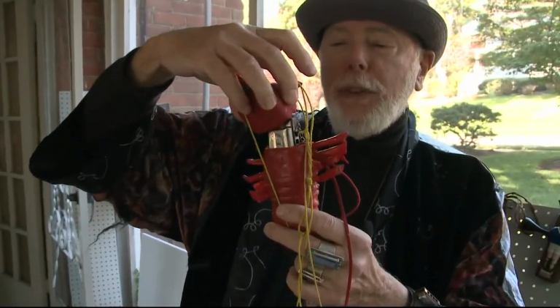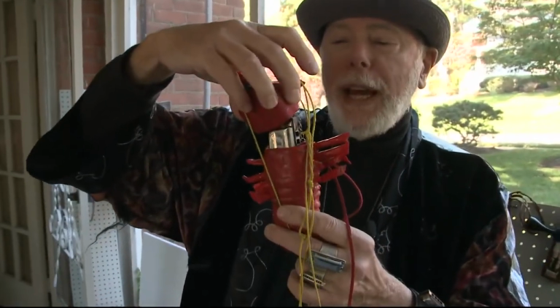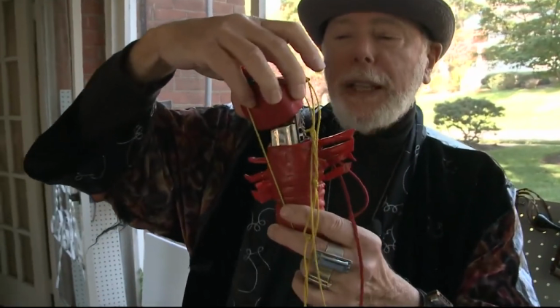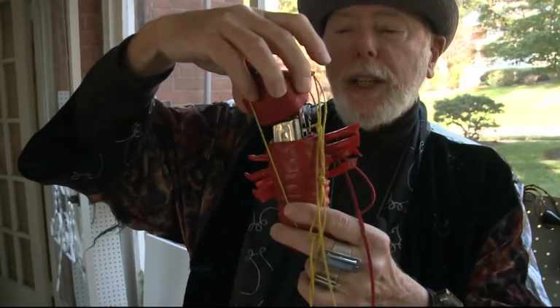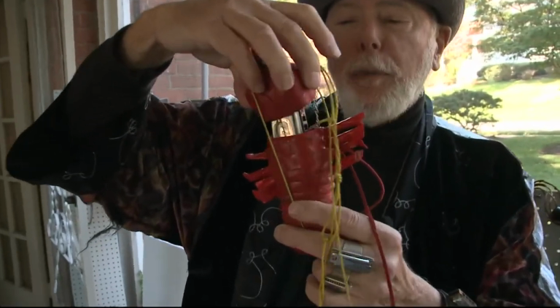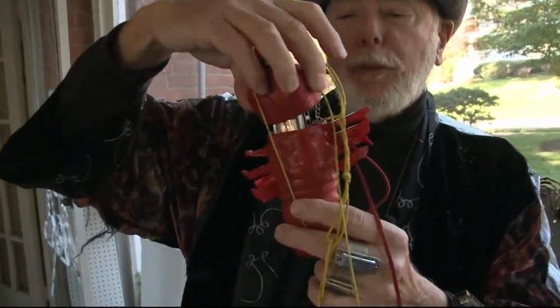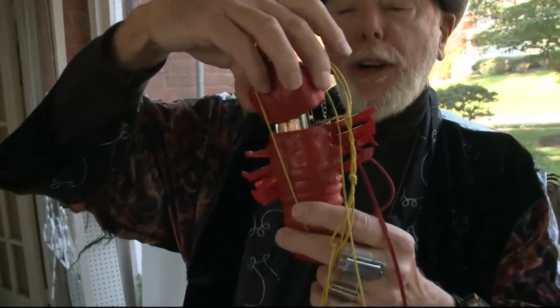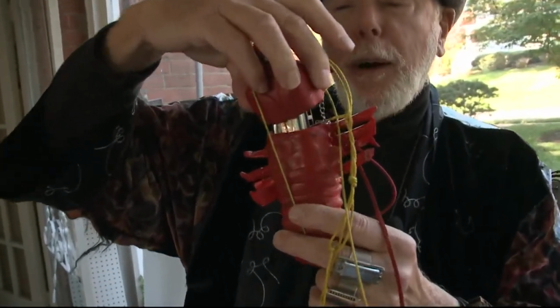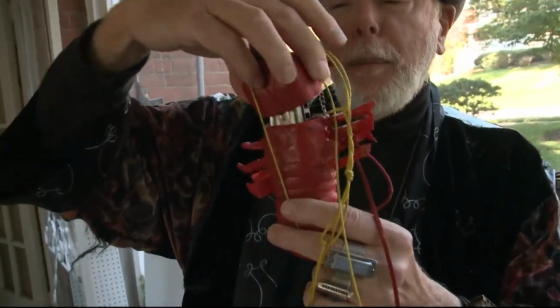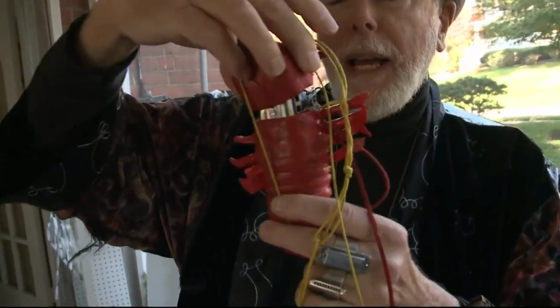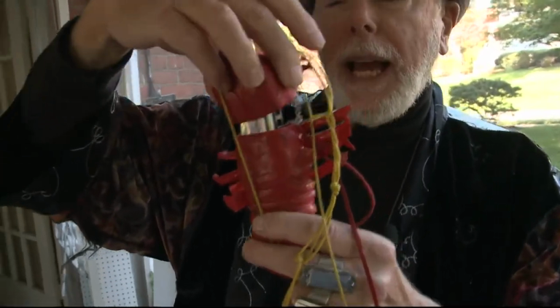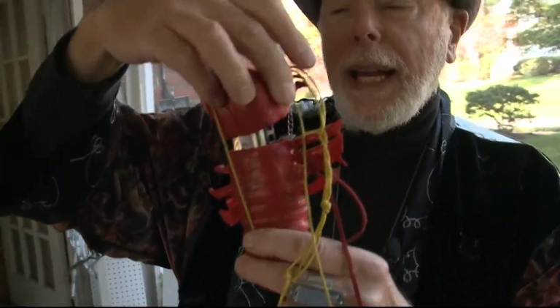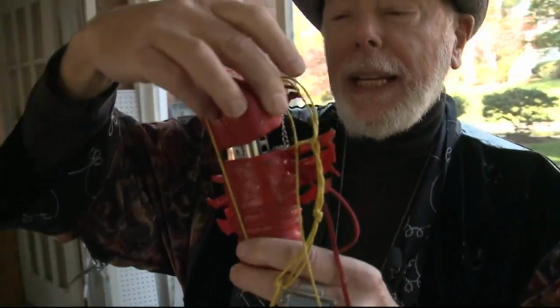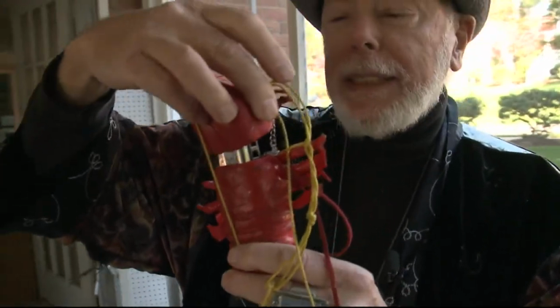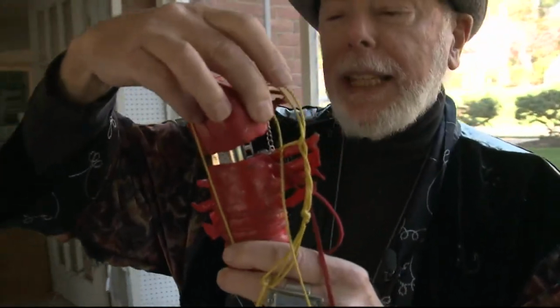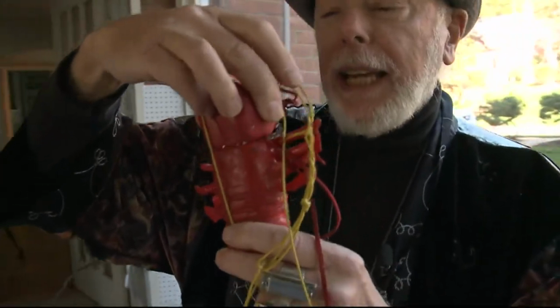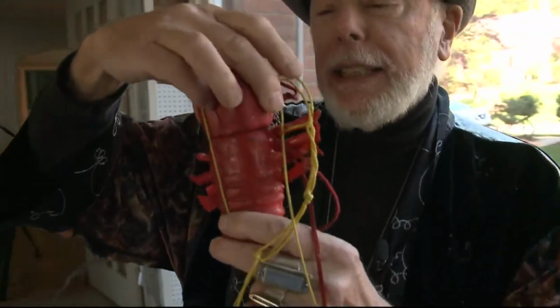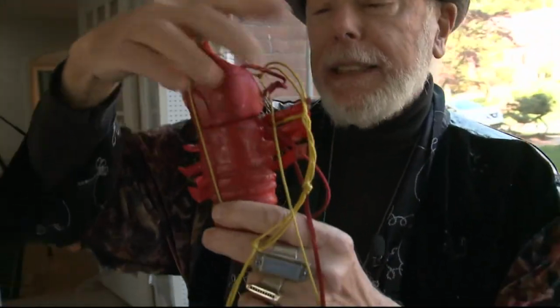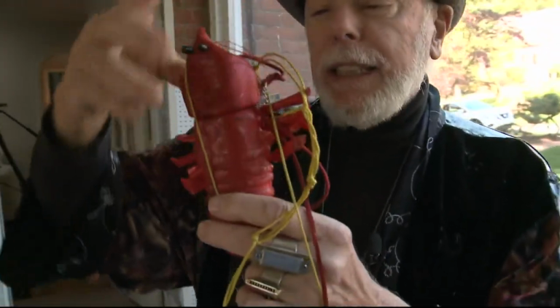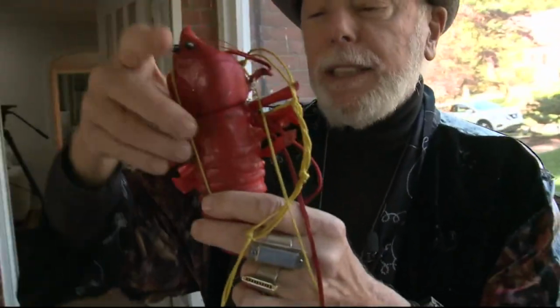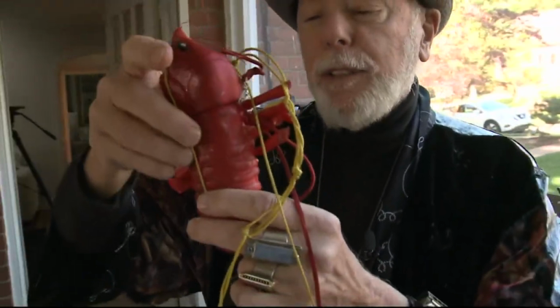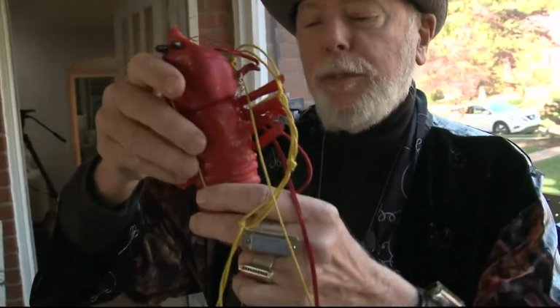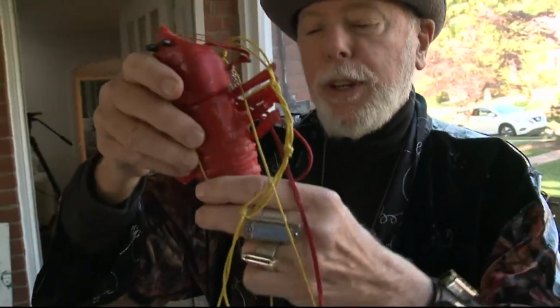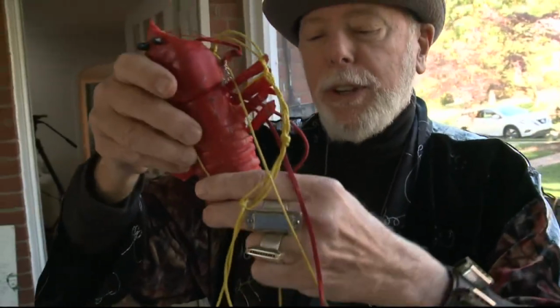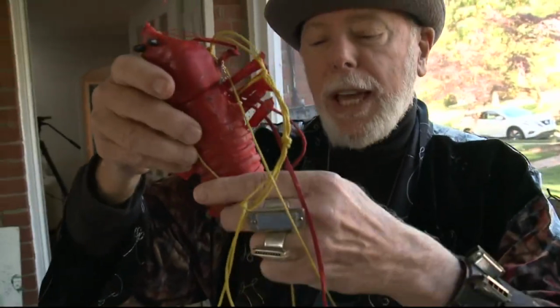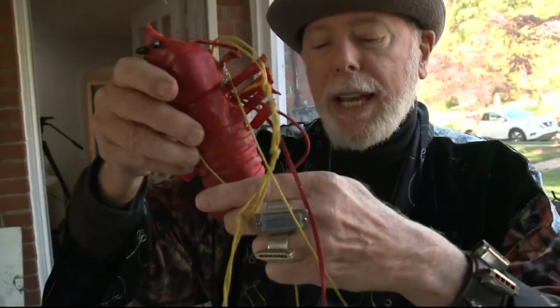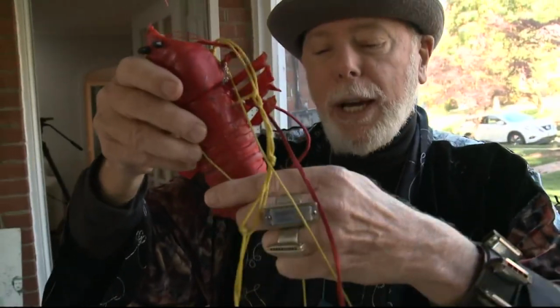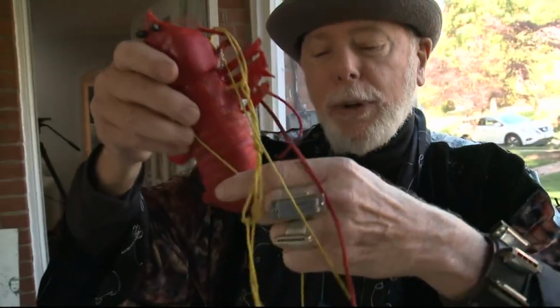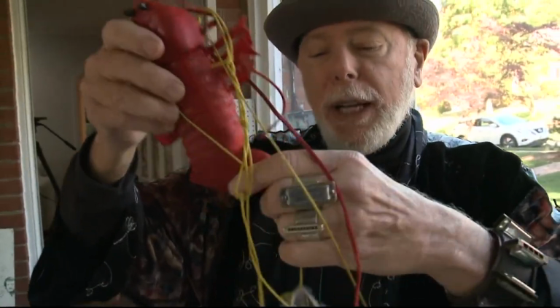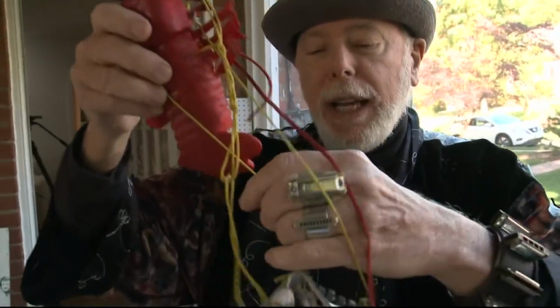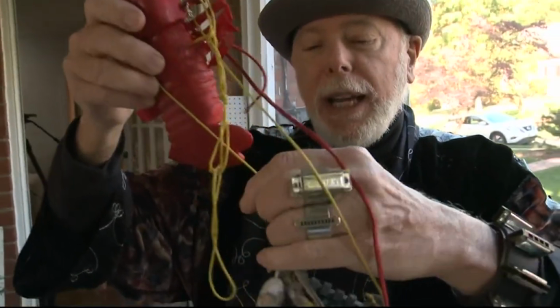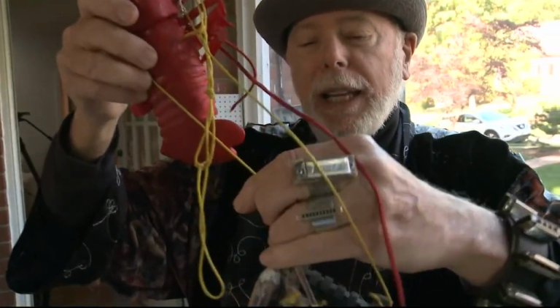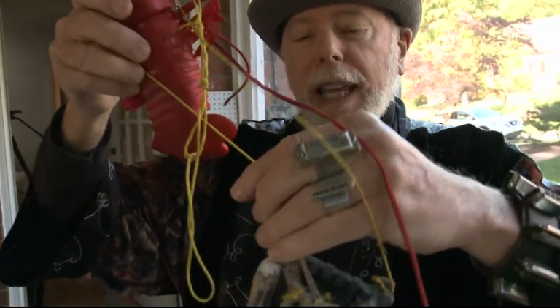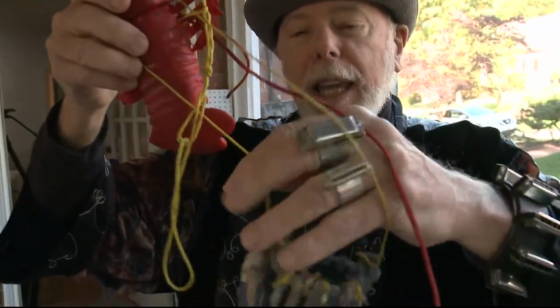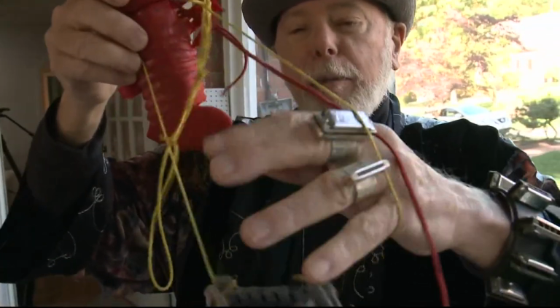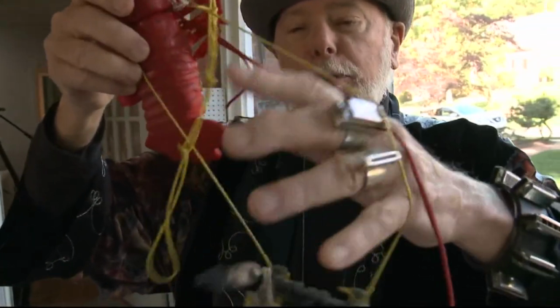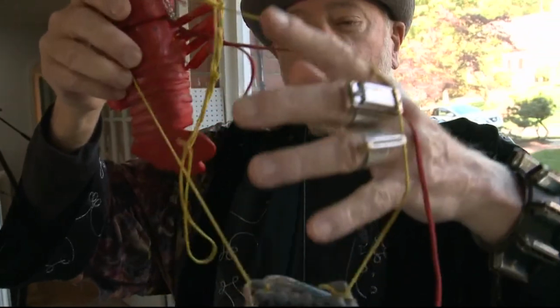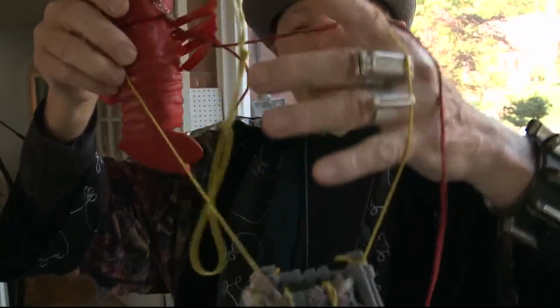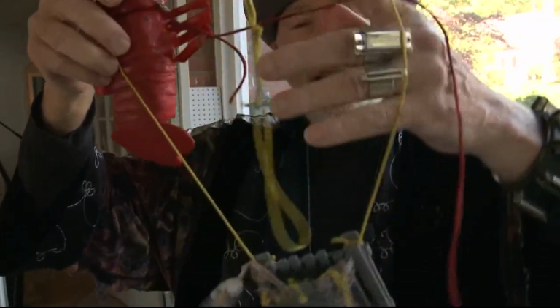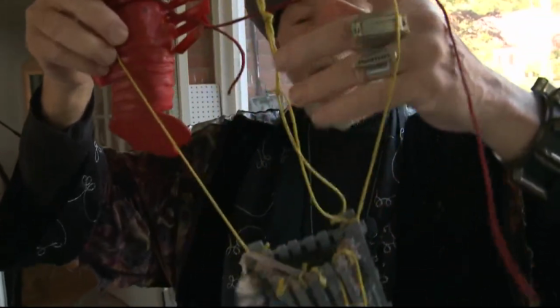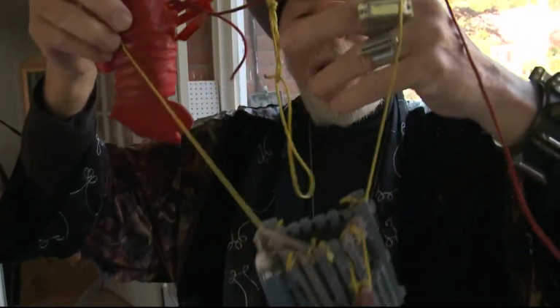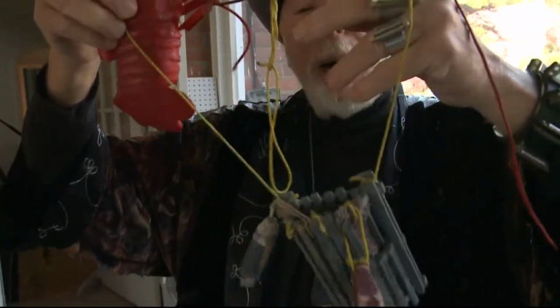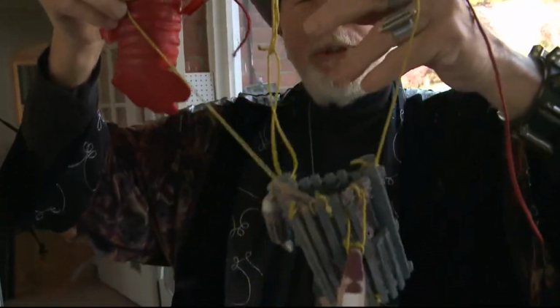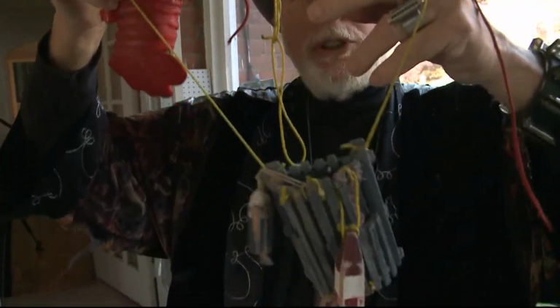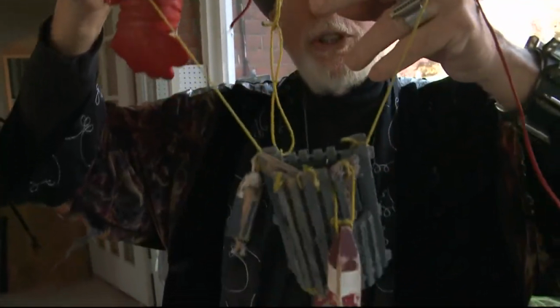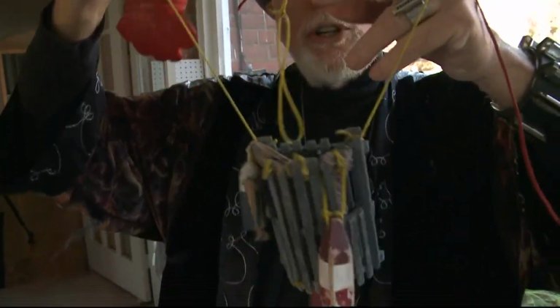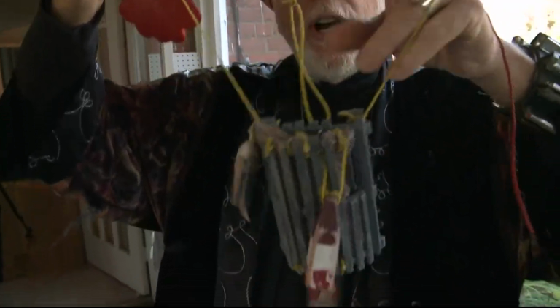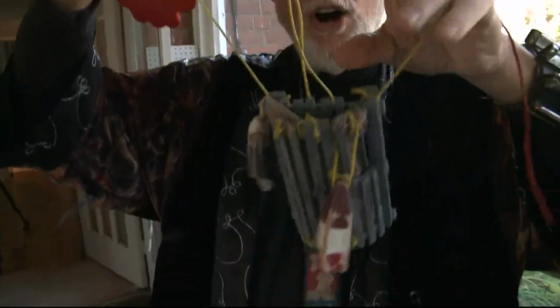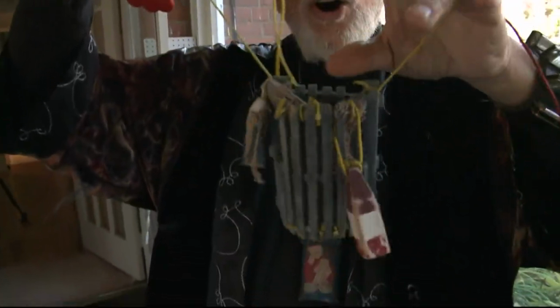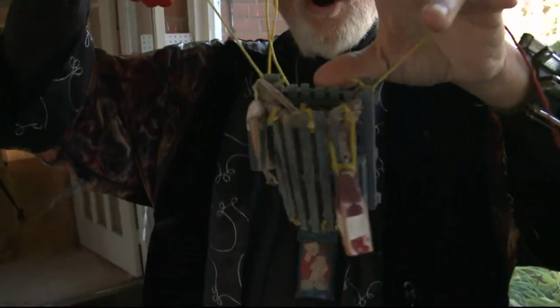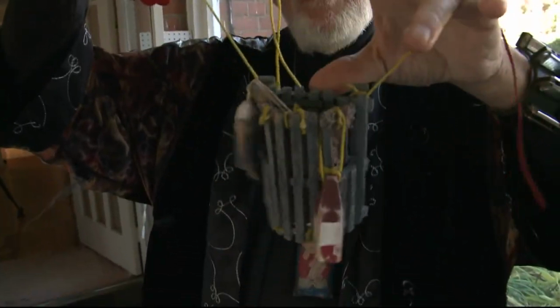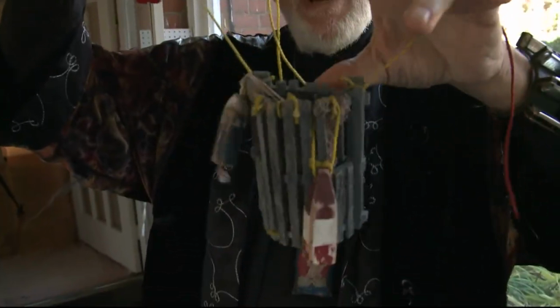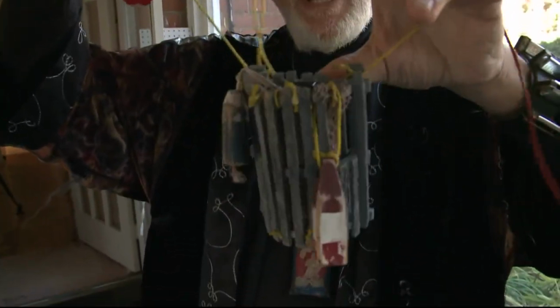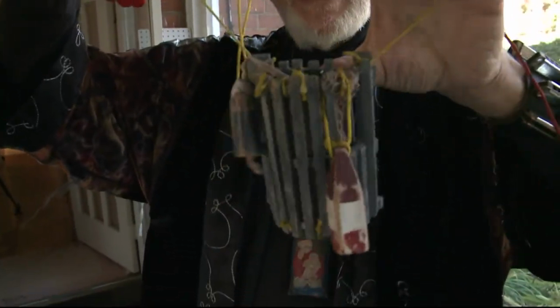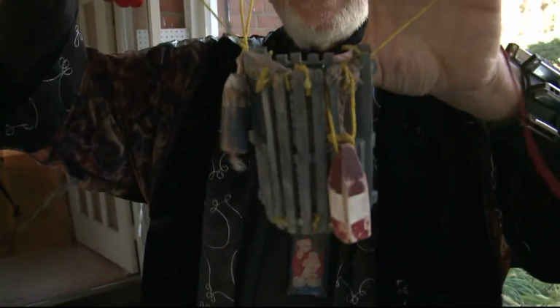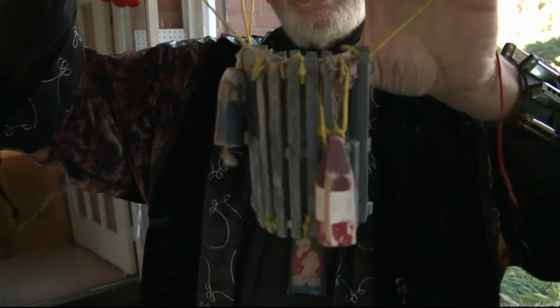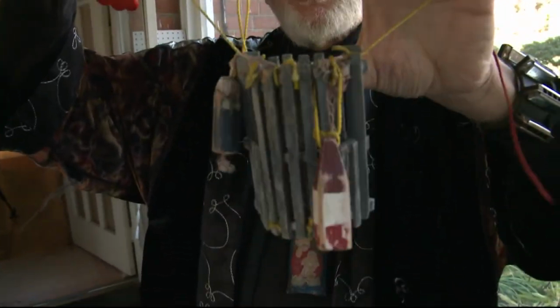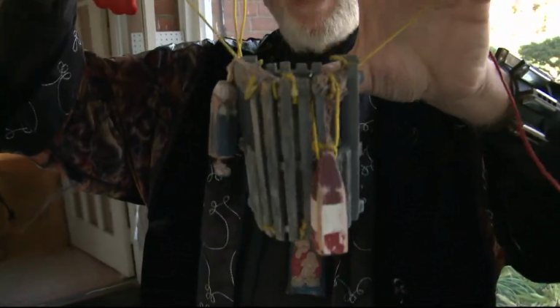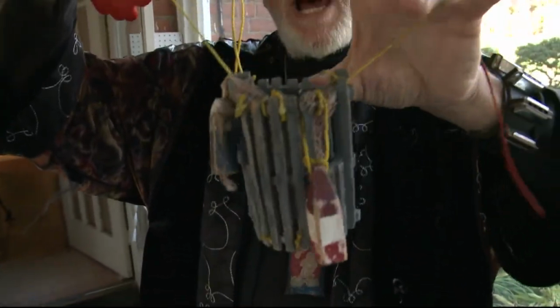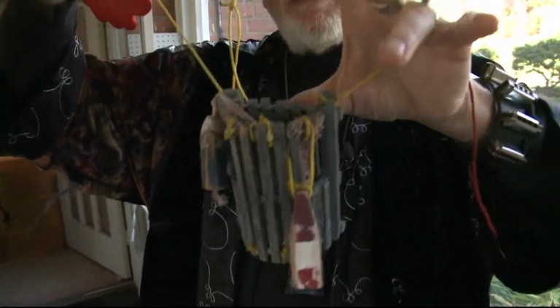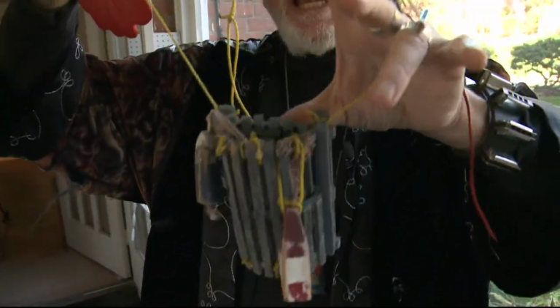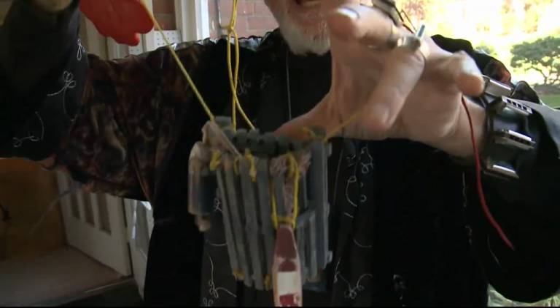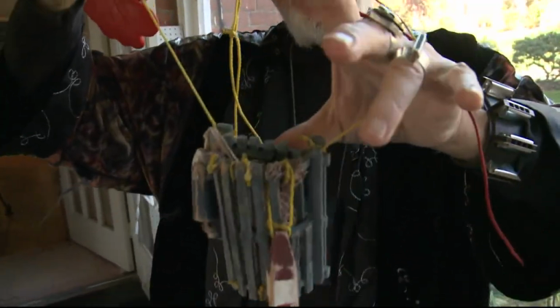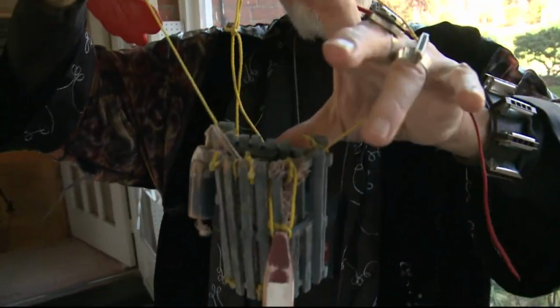This is the lobster harmonica case, and they say, 'Where'd that come from?' And I say it's easy to figure that out — it came from the lobster harmonica trap case.